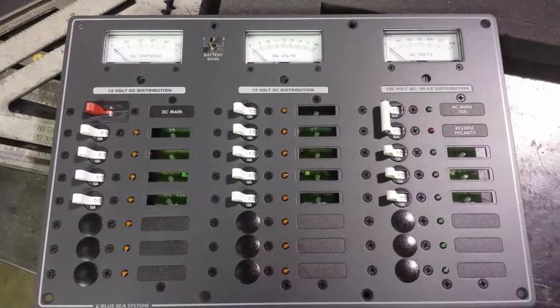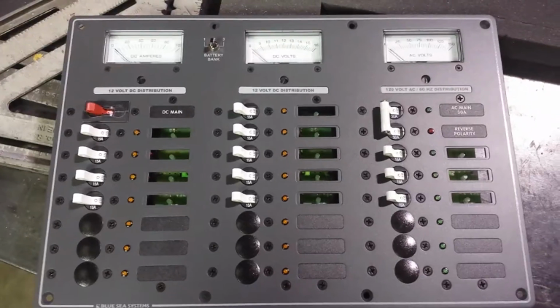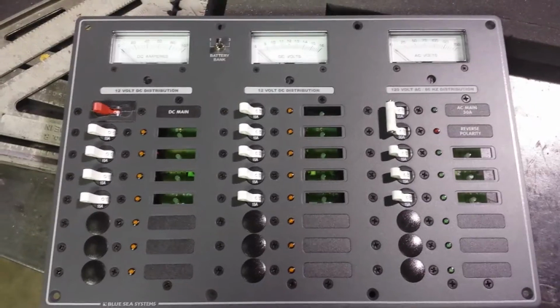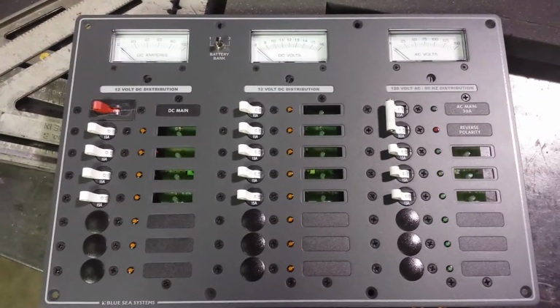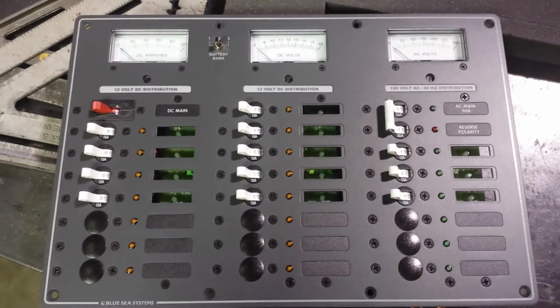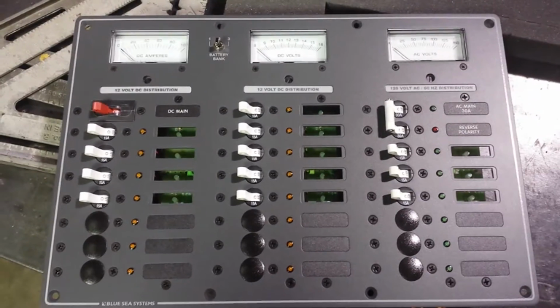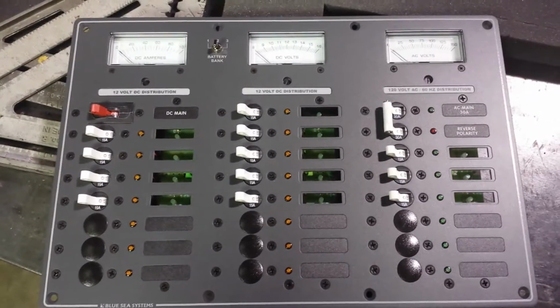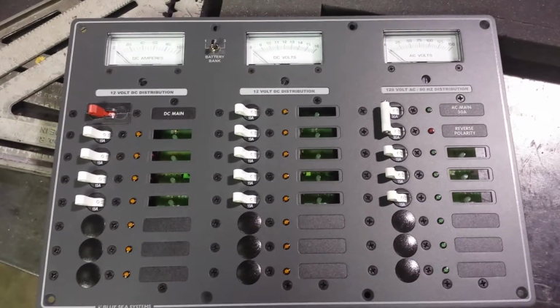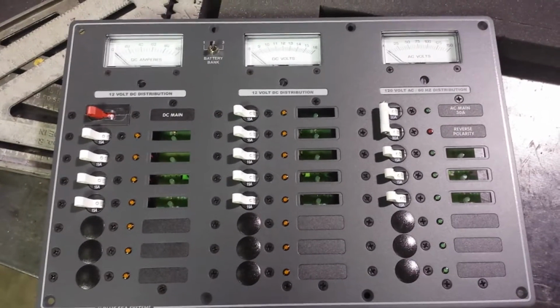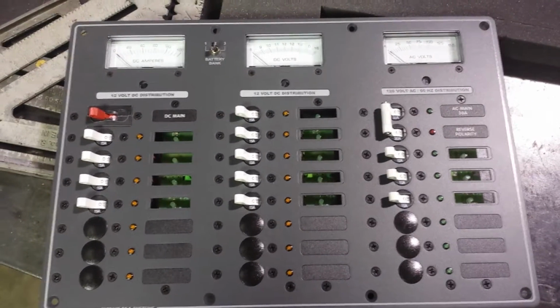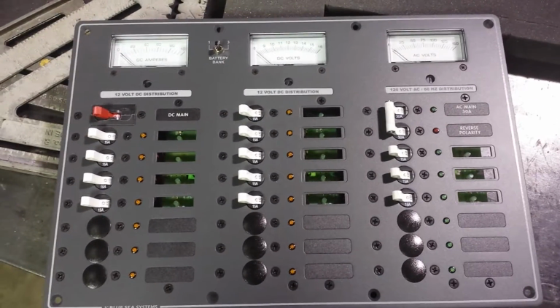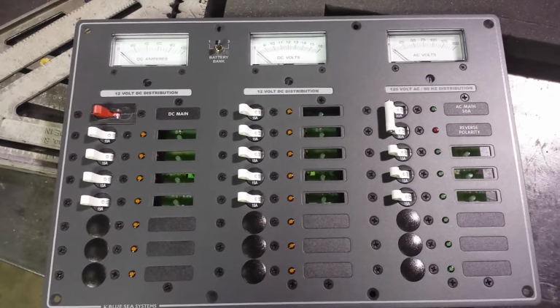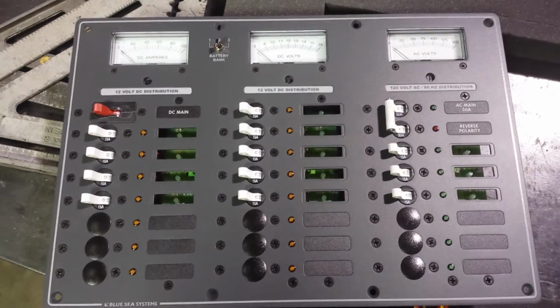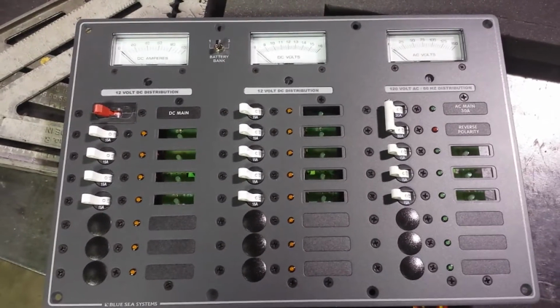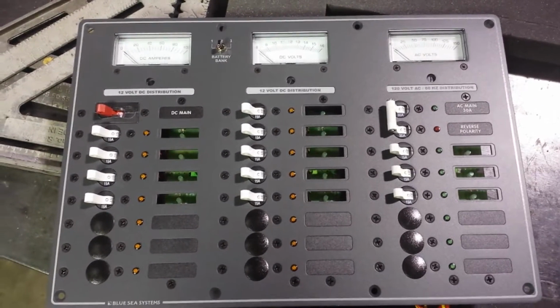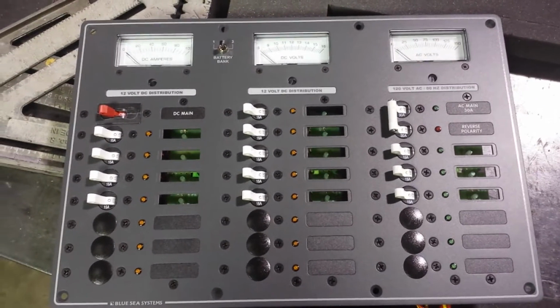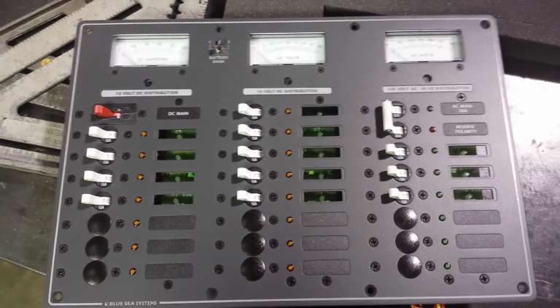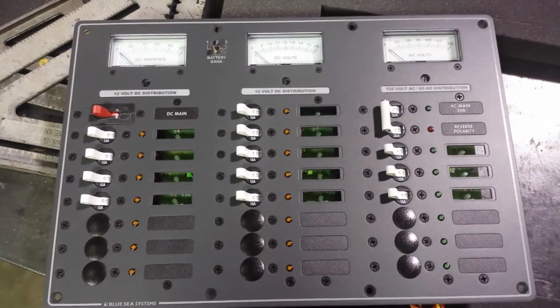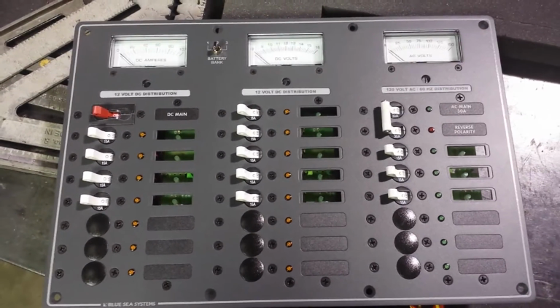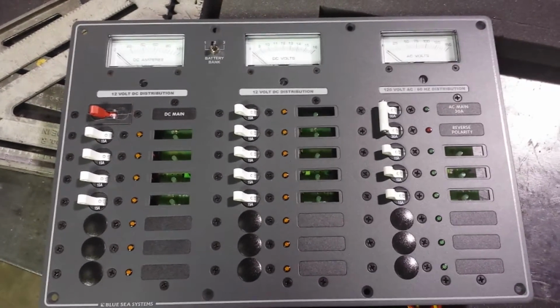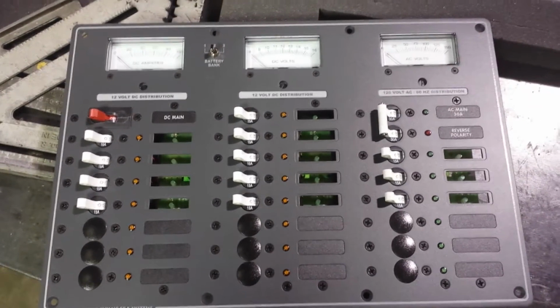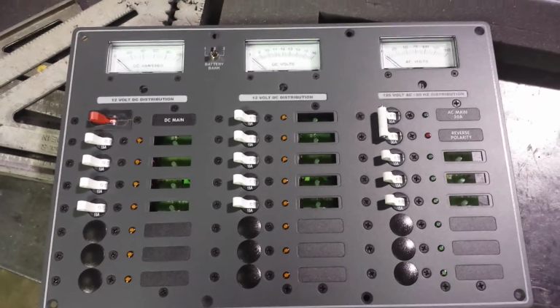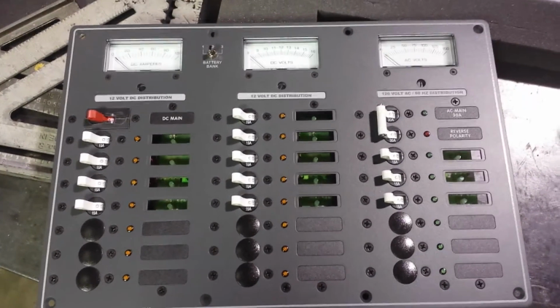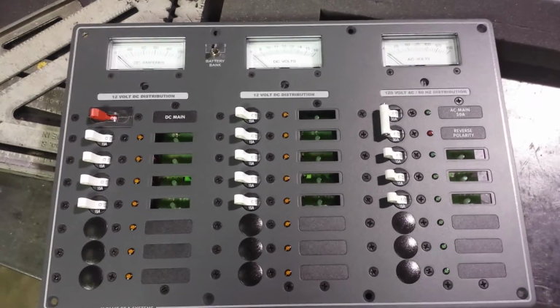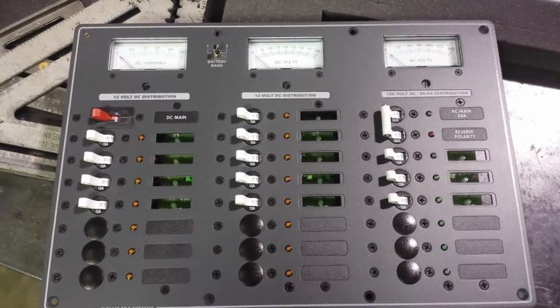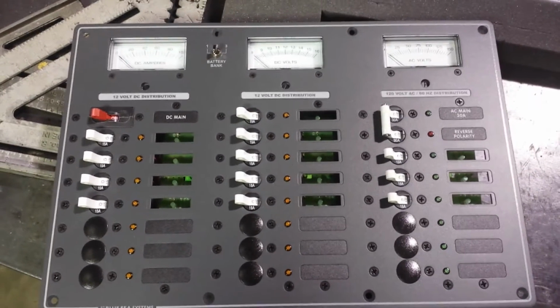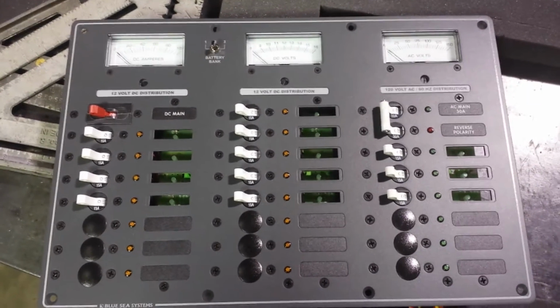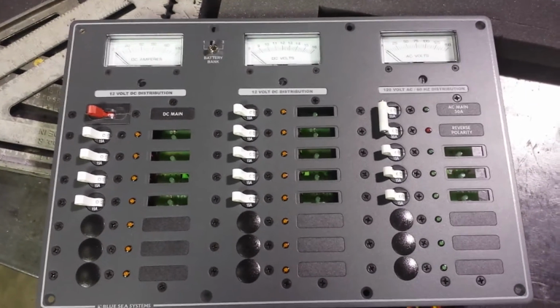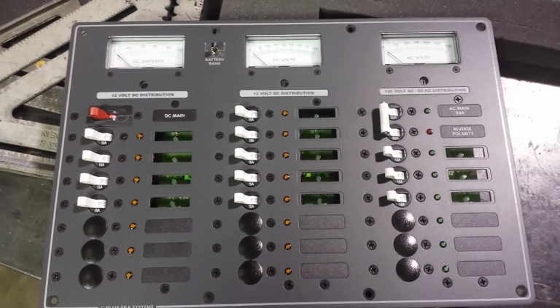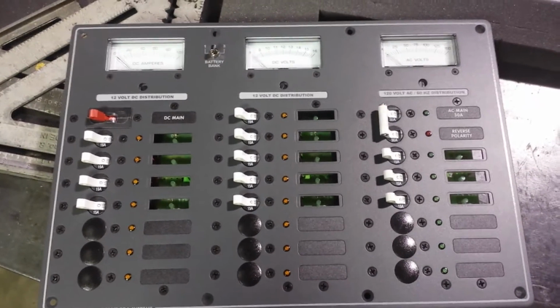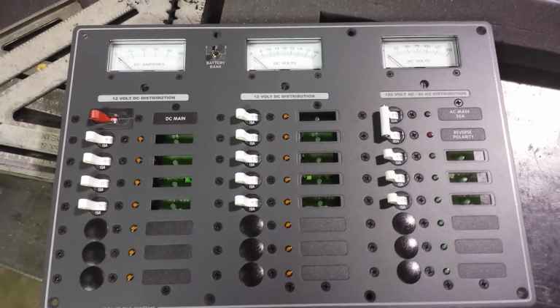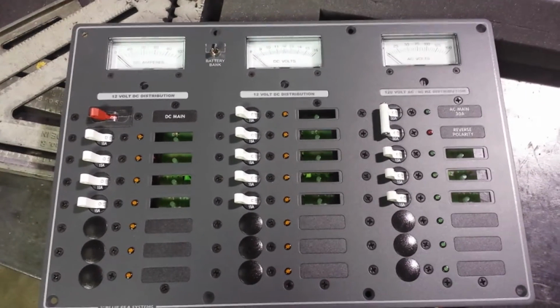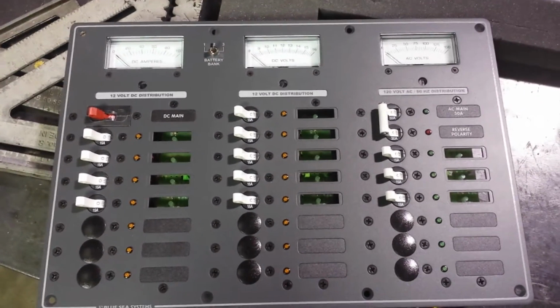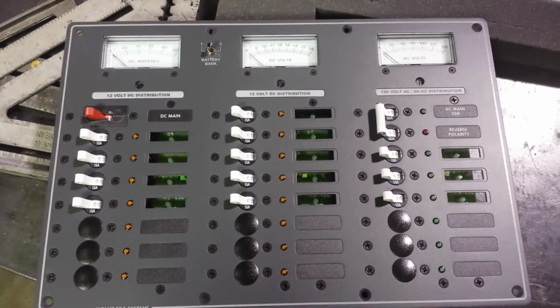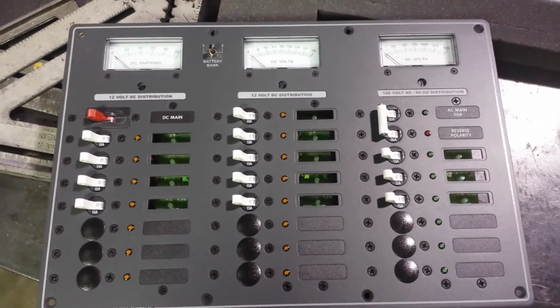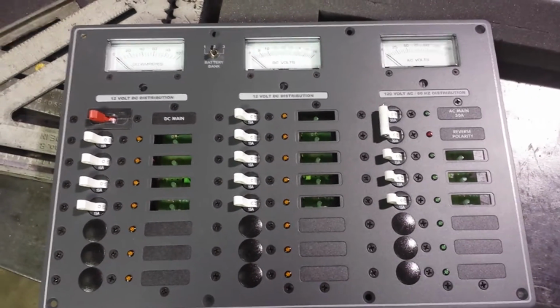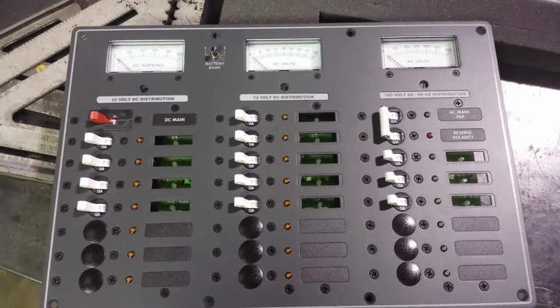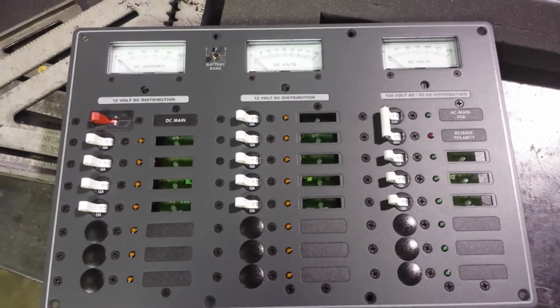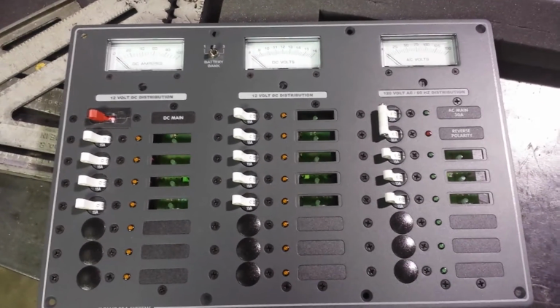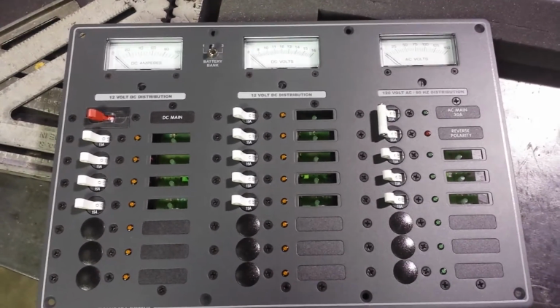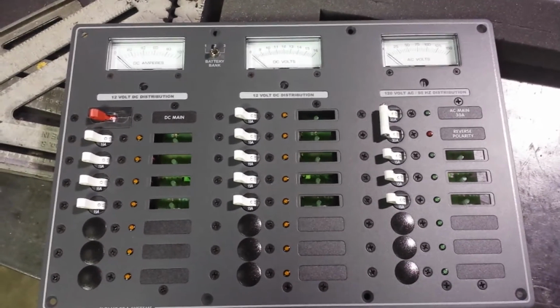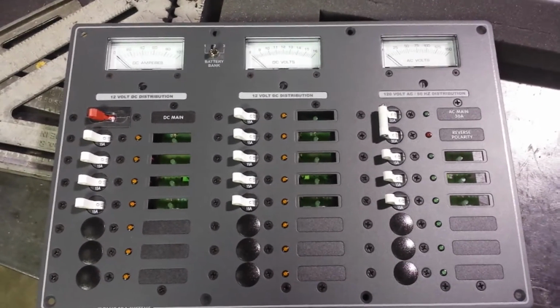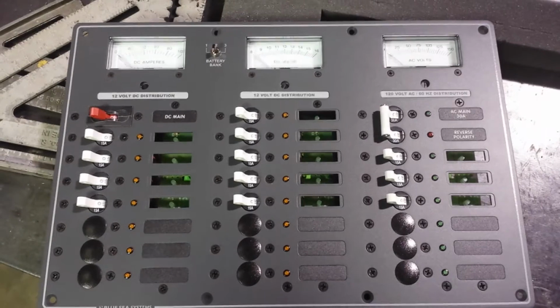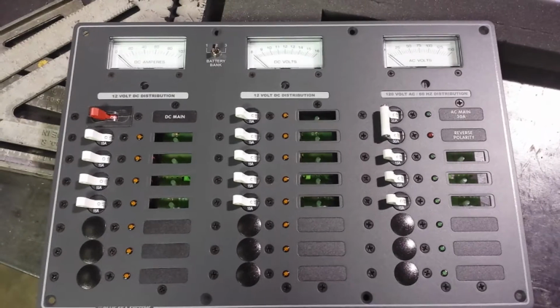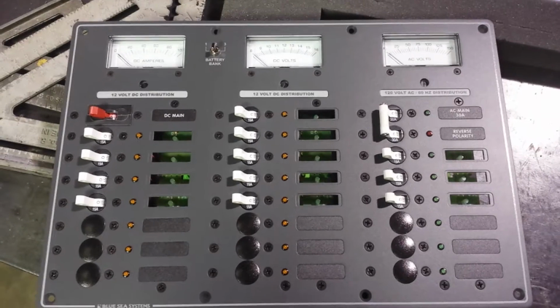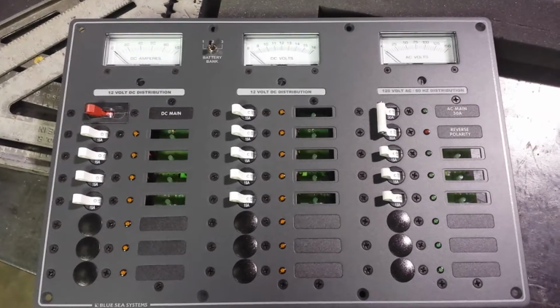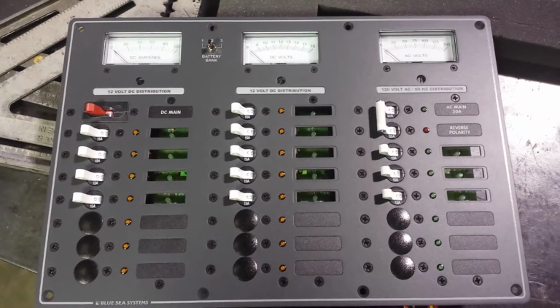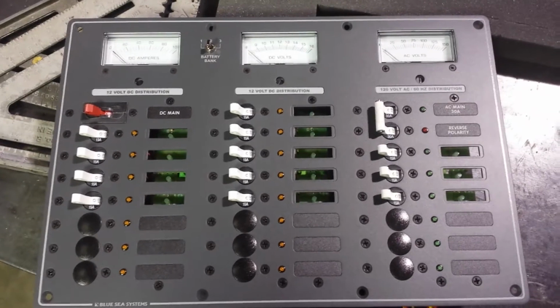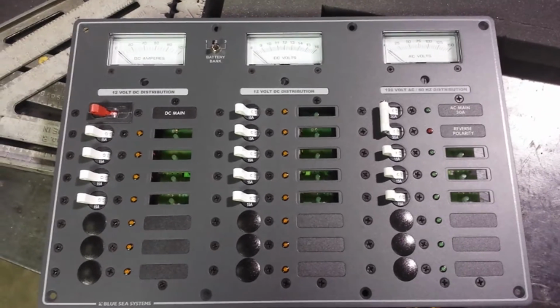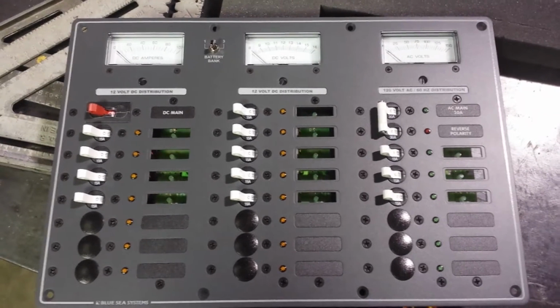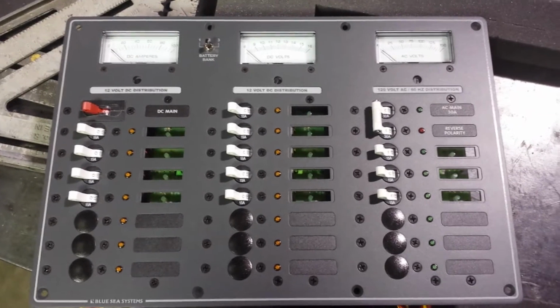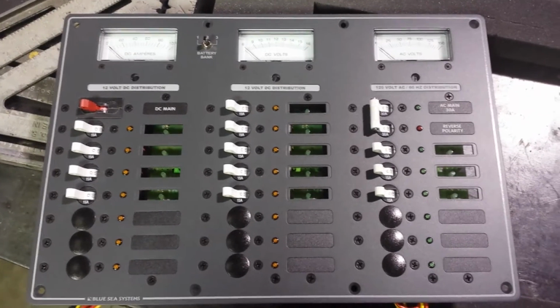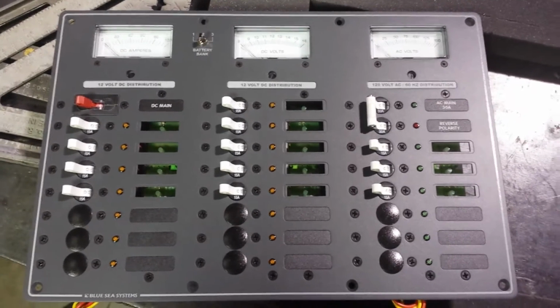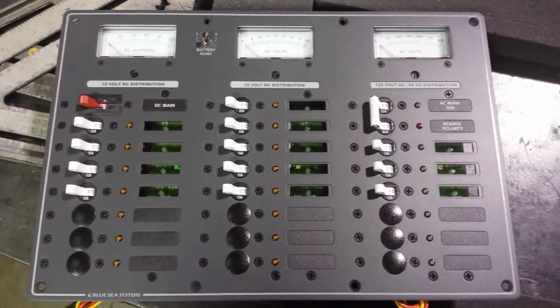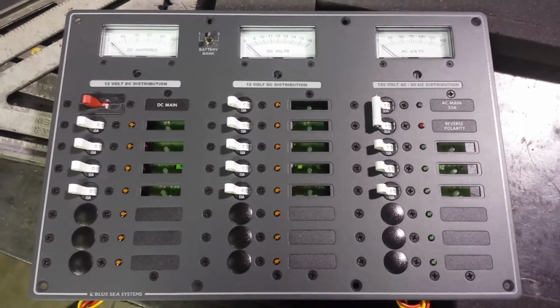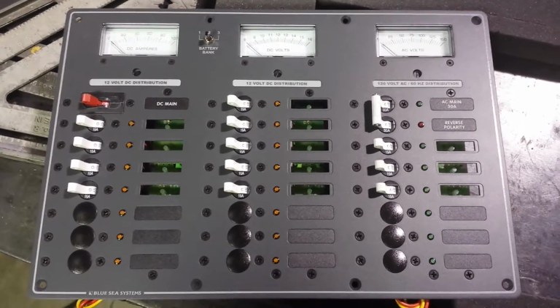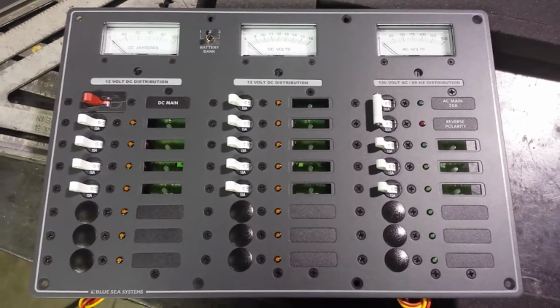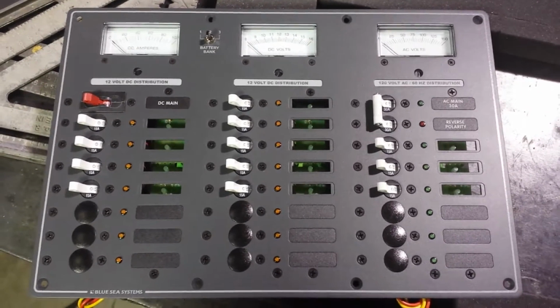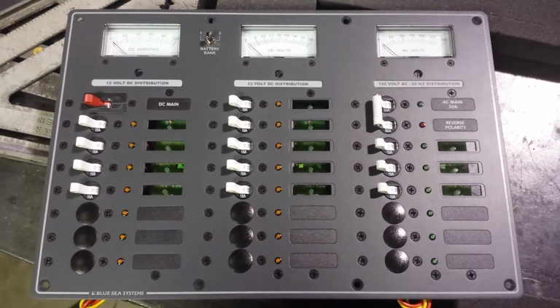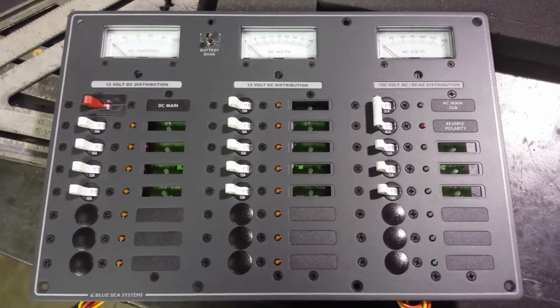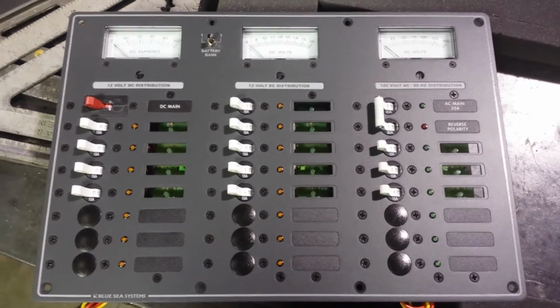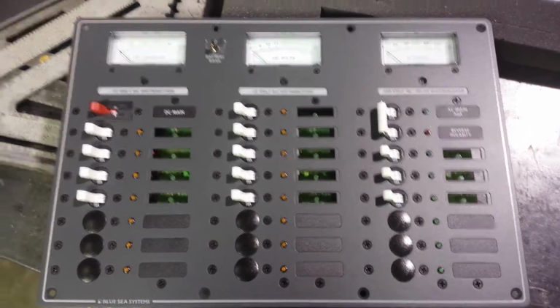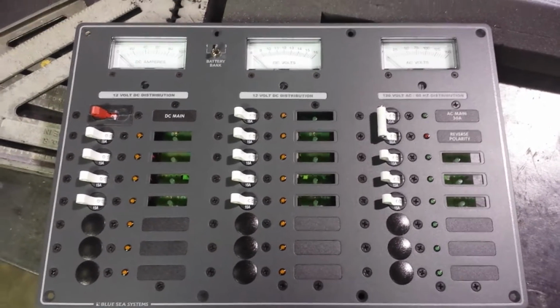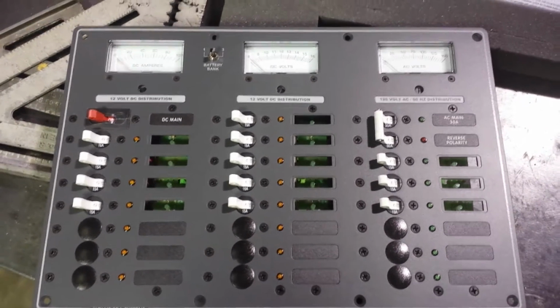Okay, here it is — my new panel by Blue Sea Systems, the new brain for the boat.